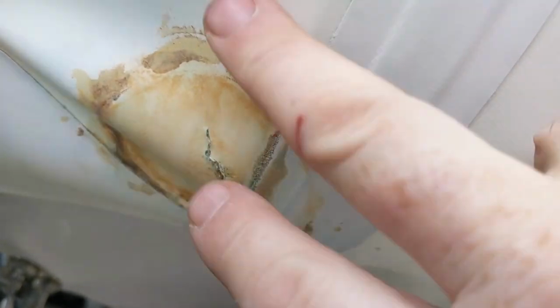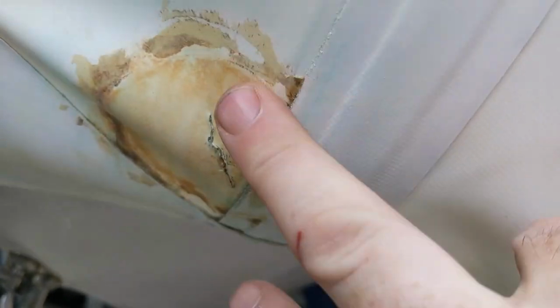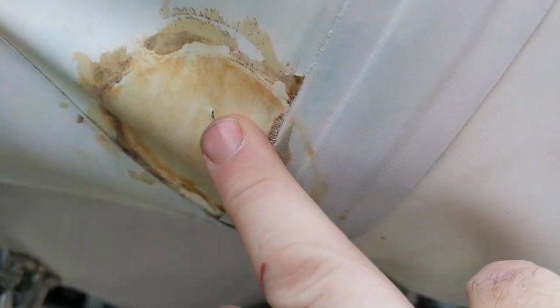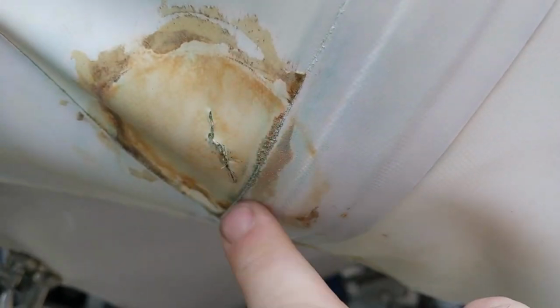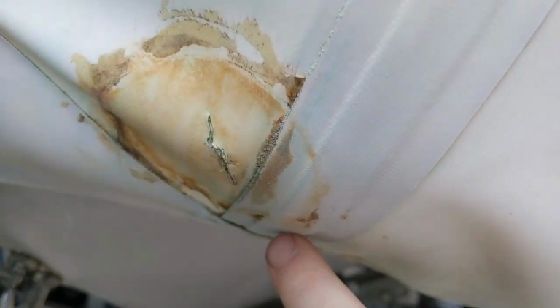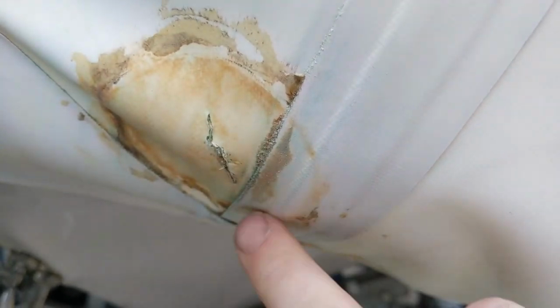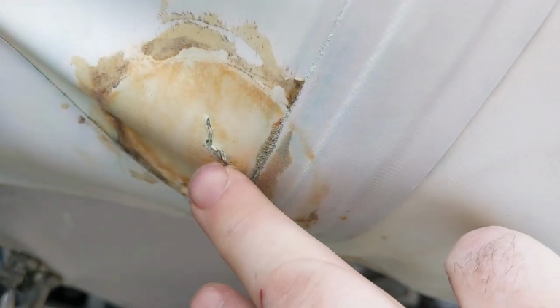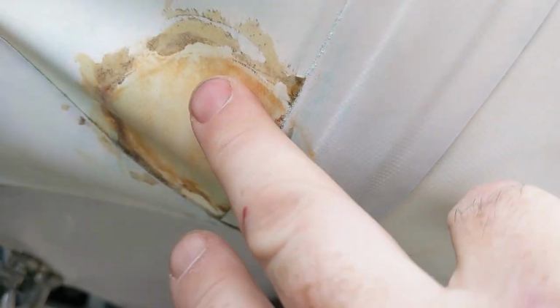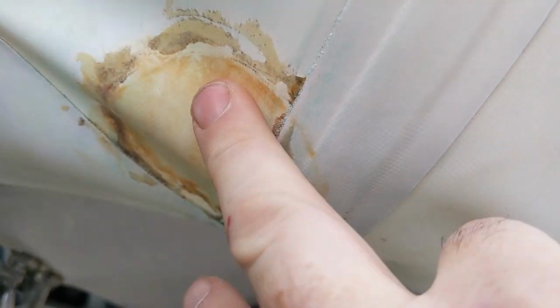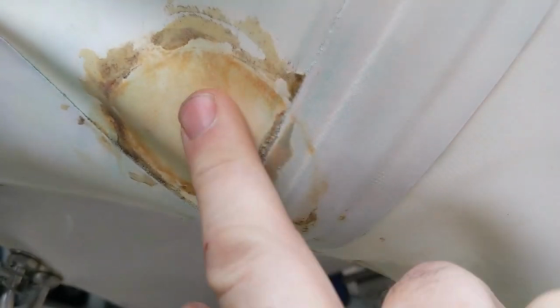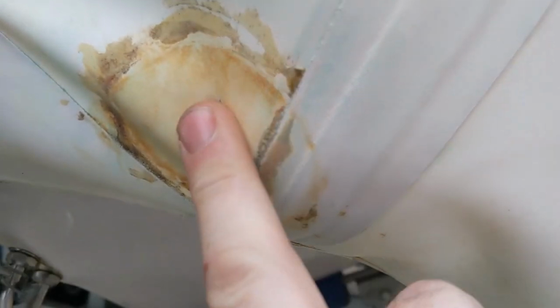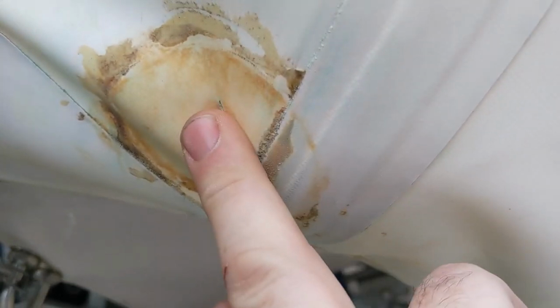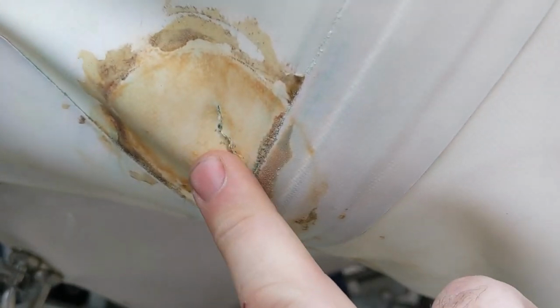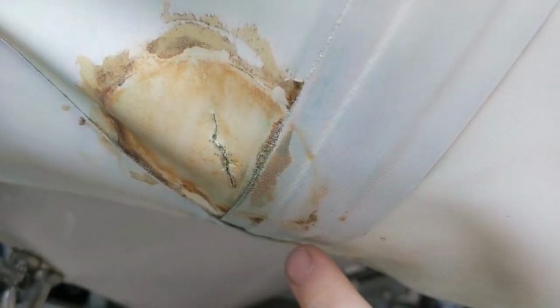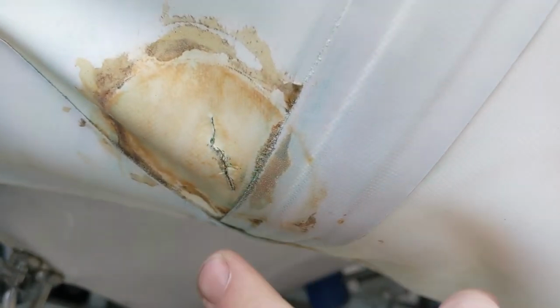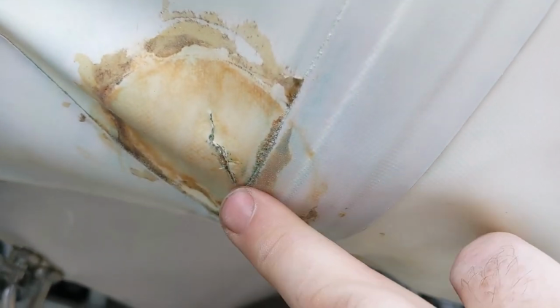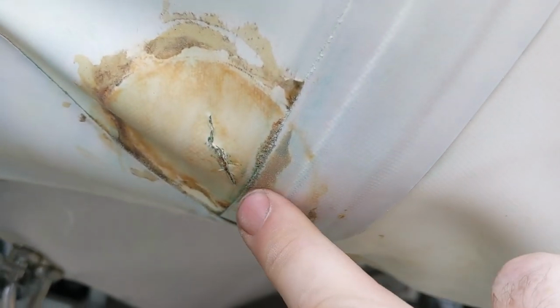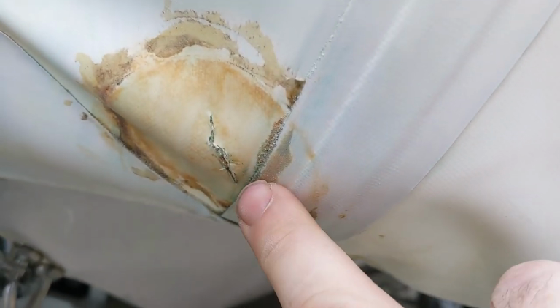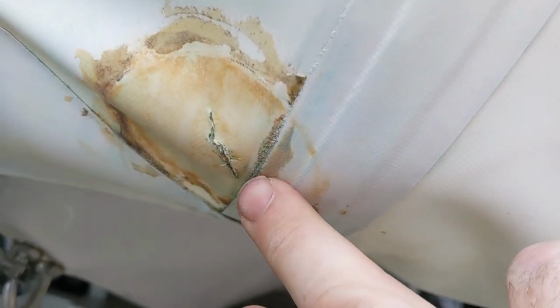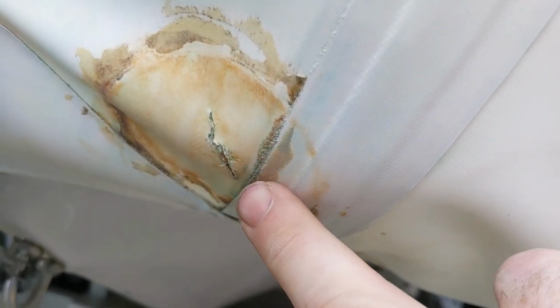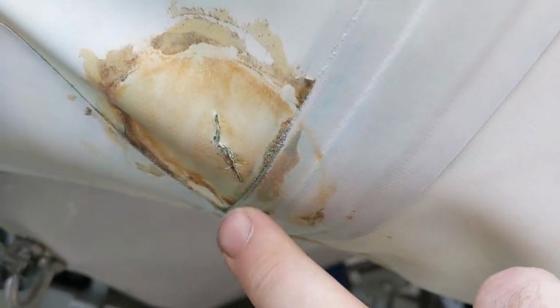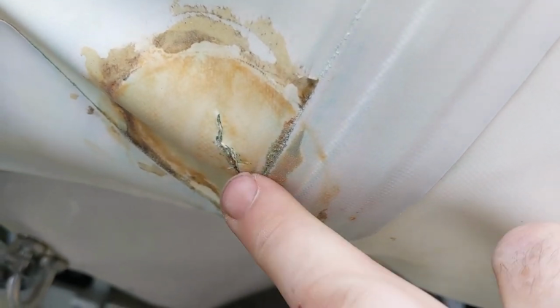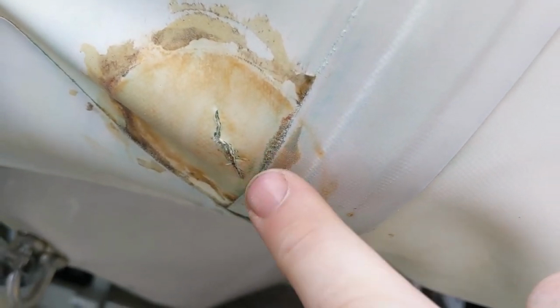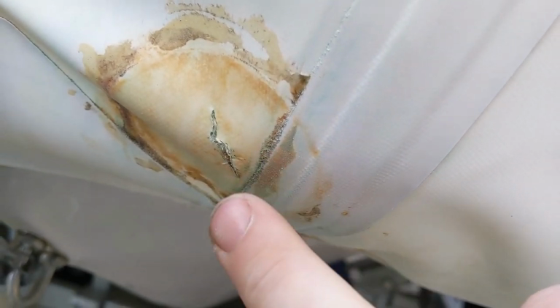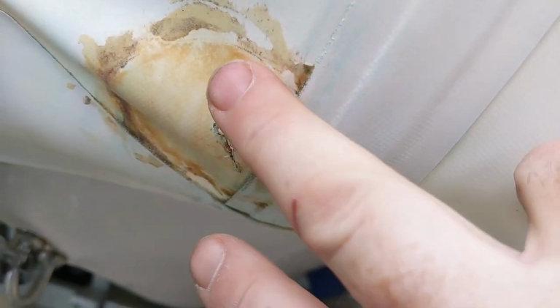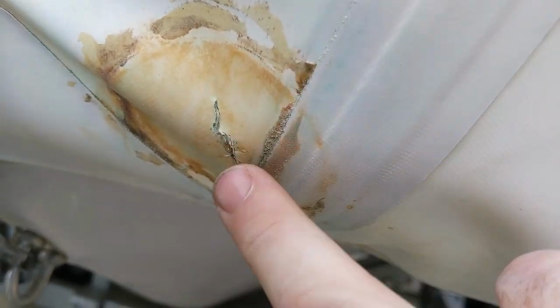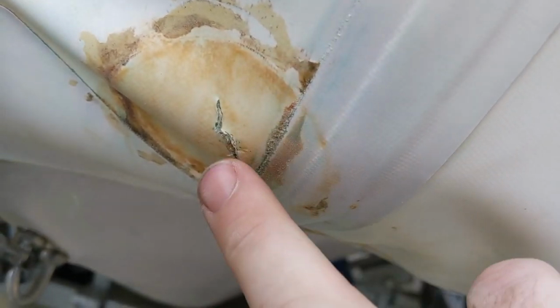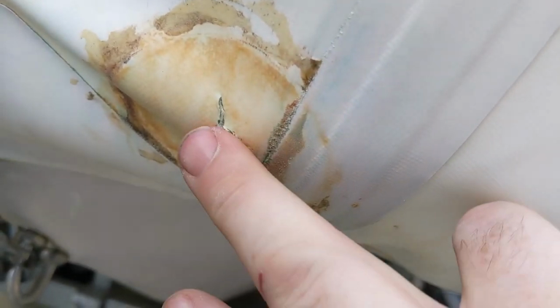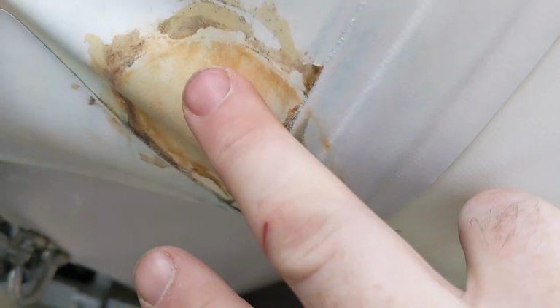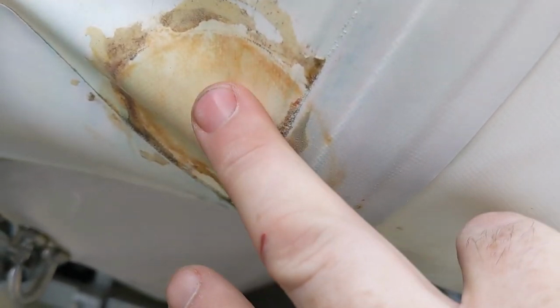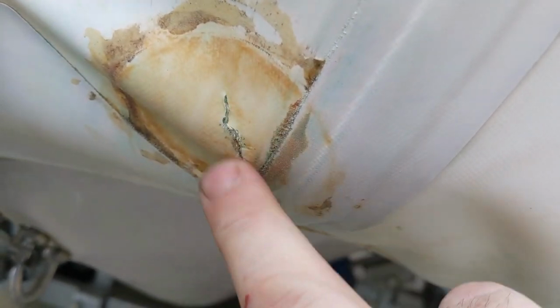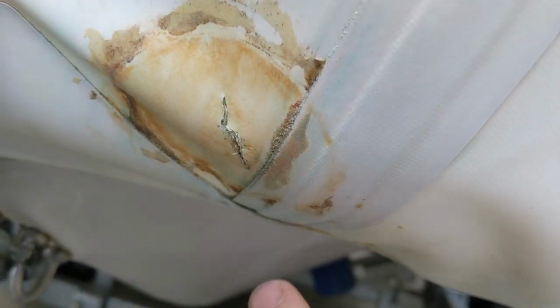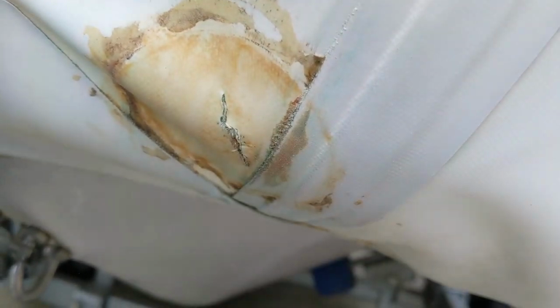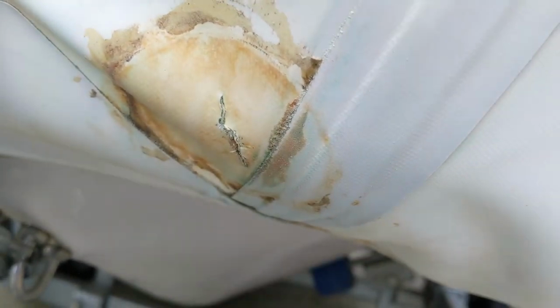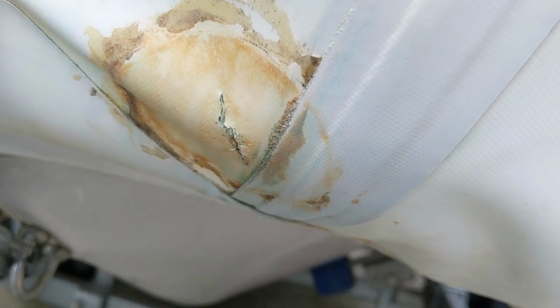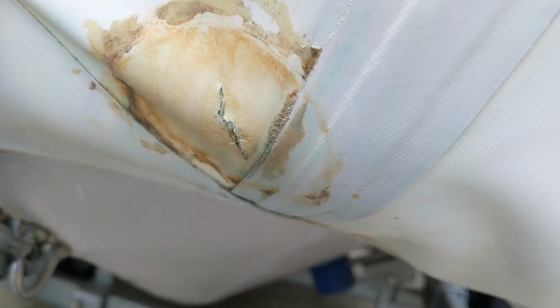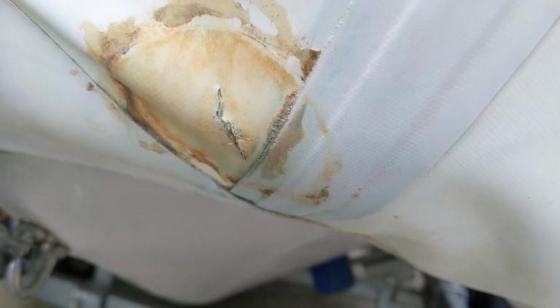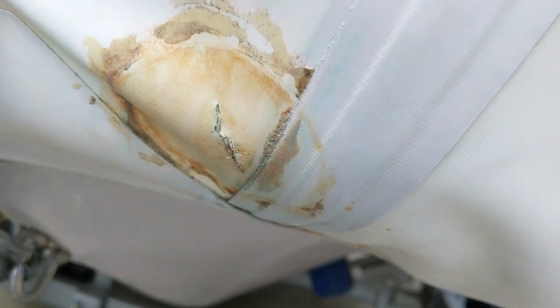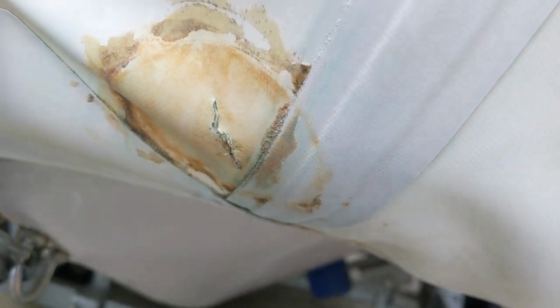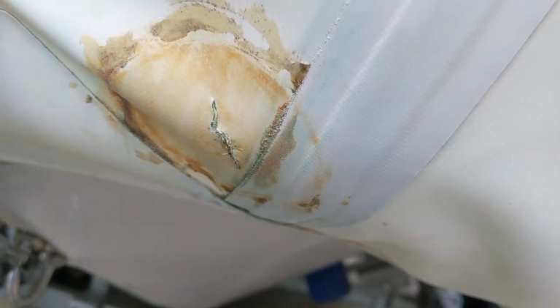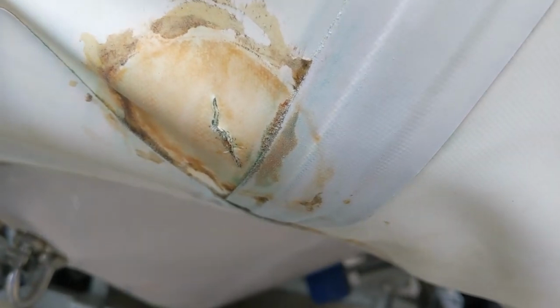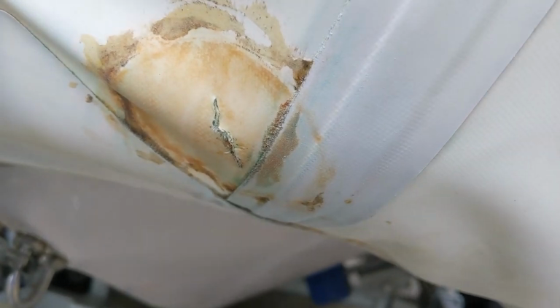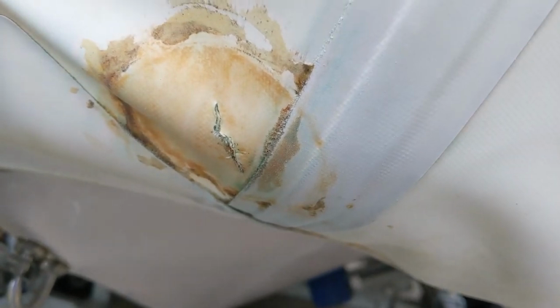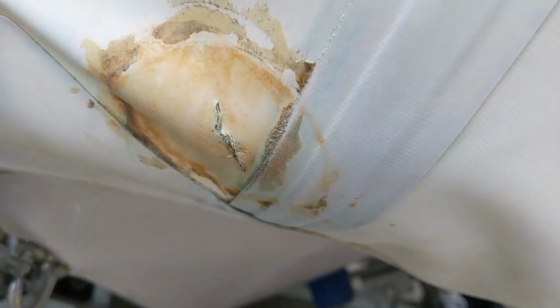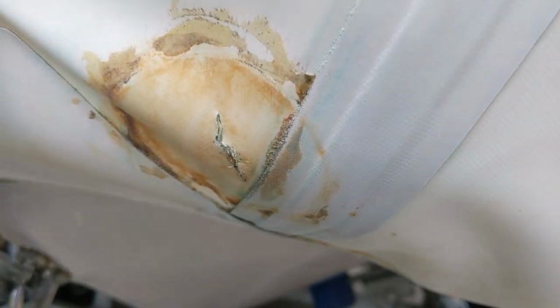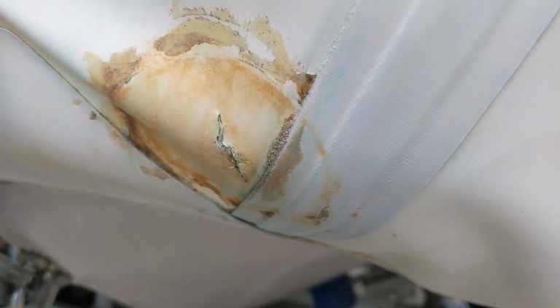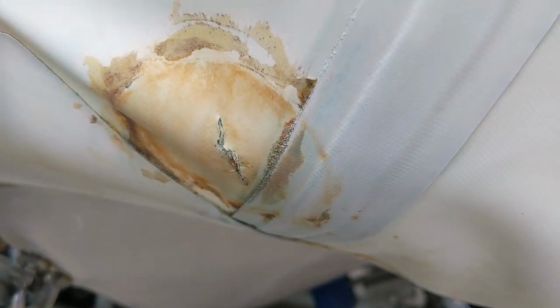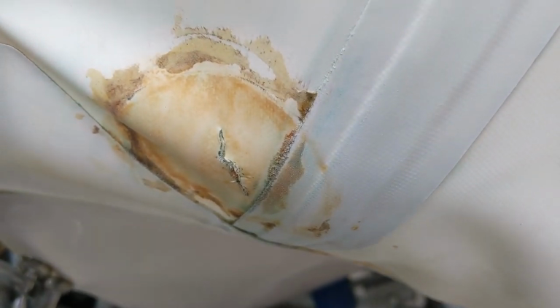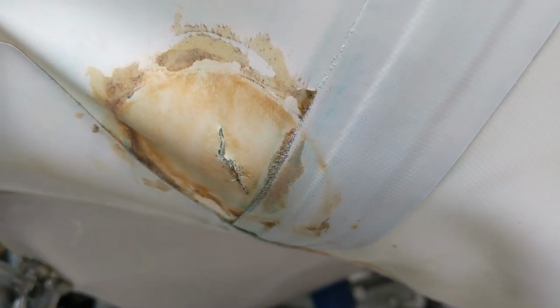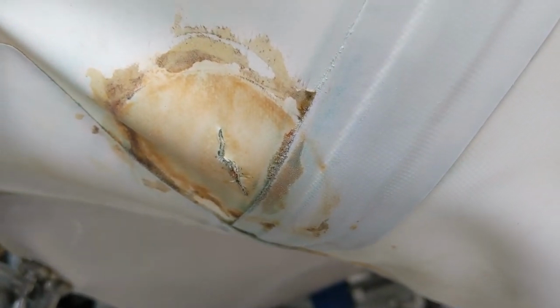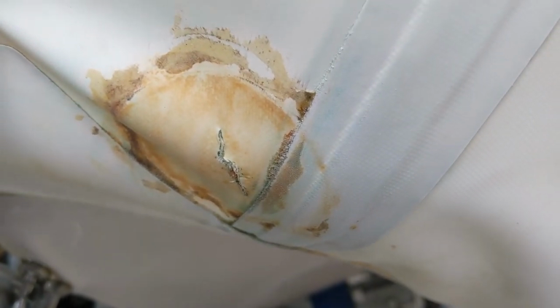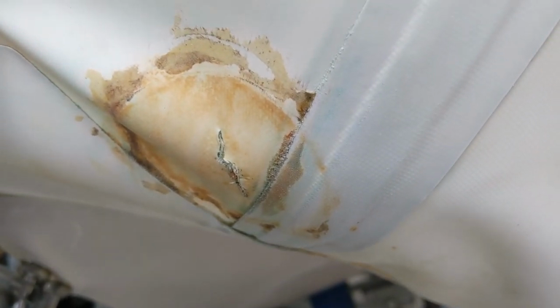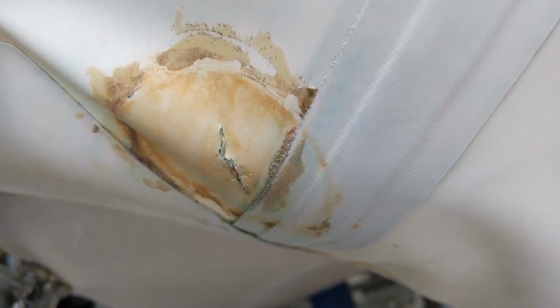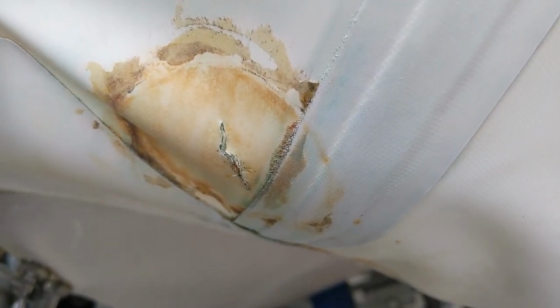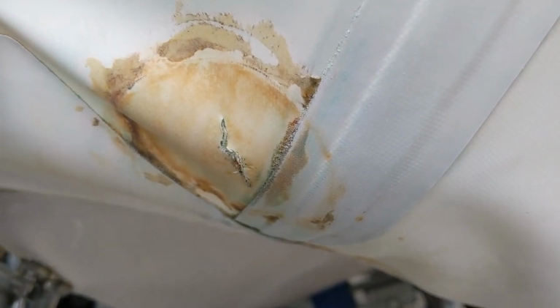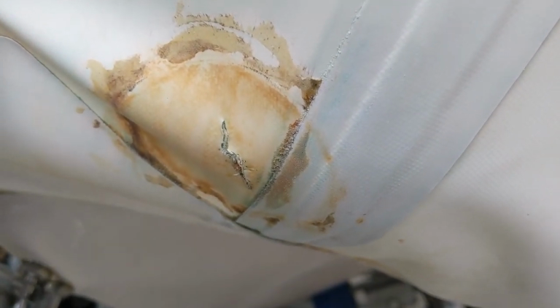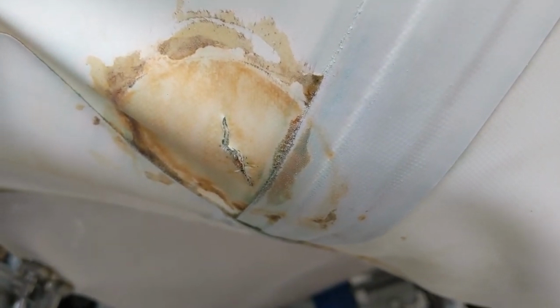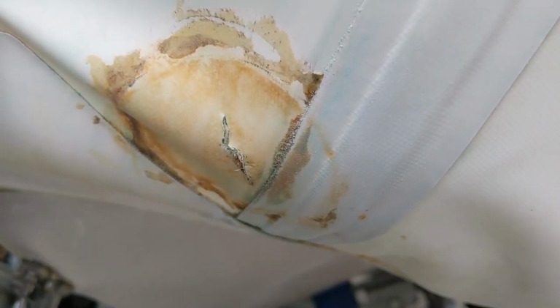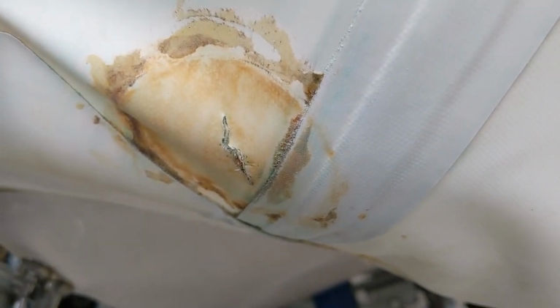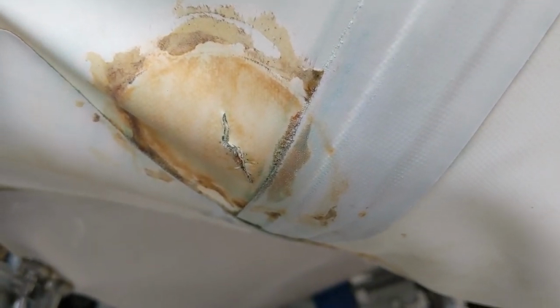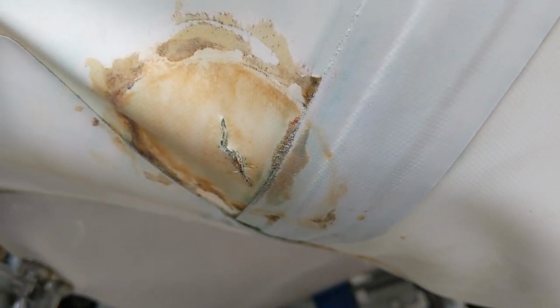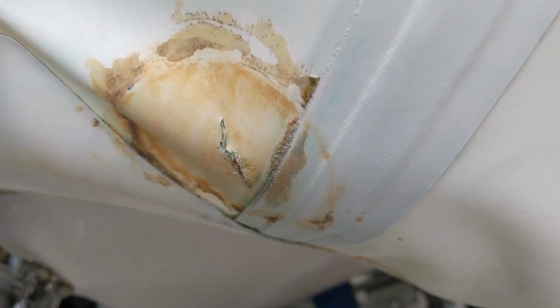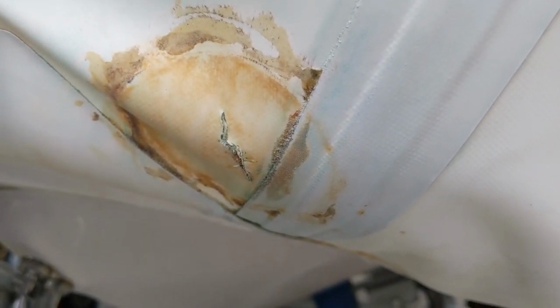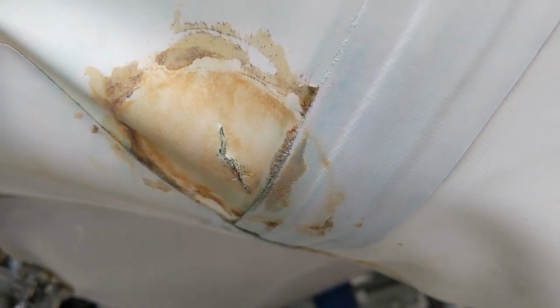And if that doesn't work, we're going to try and use a liquid repair which will work from the inside. So we're going to try and do a double repair if the first repair doesn't work.